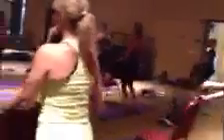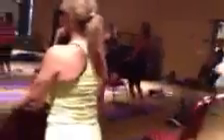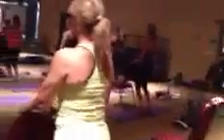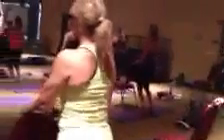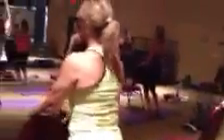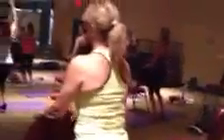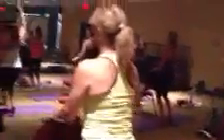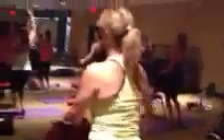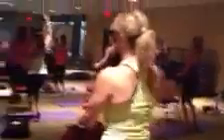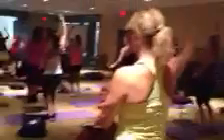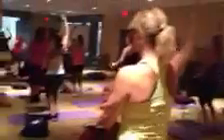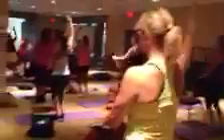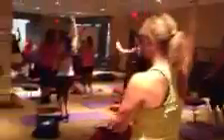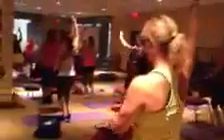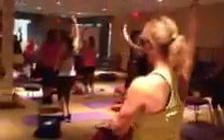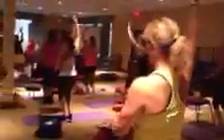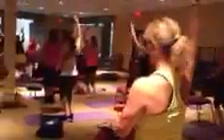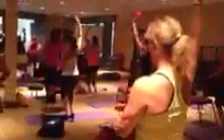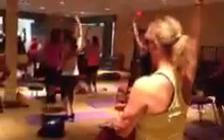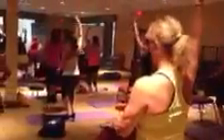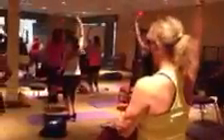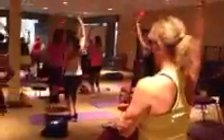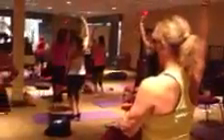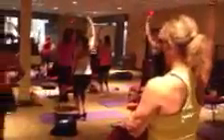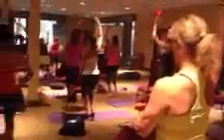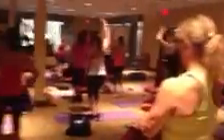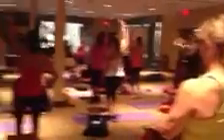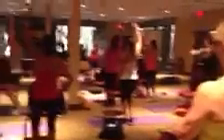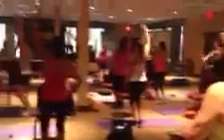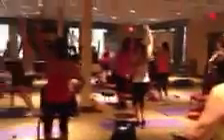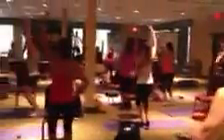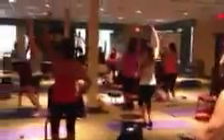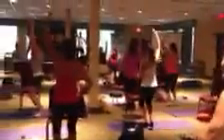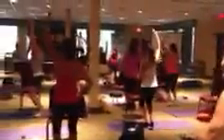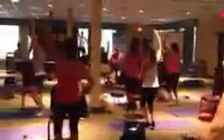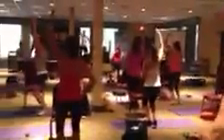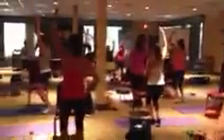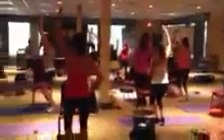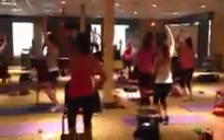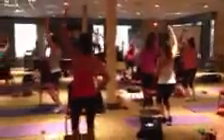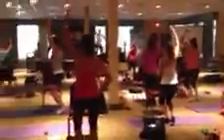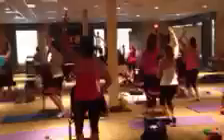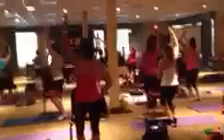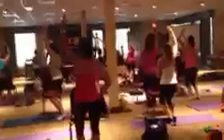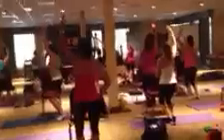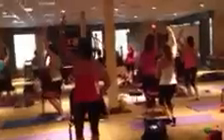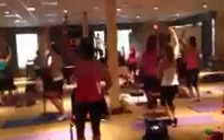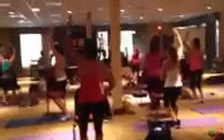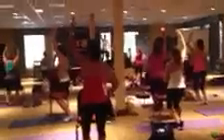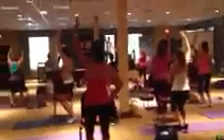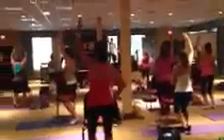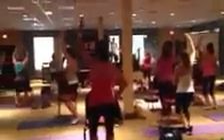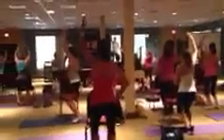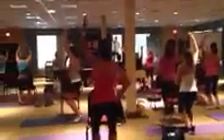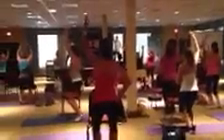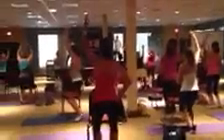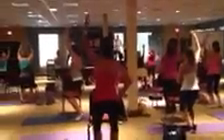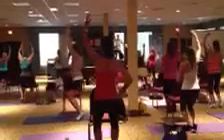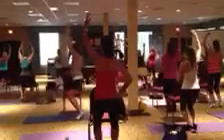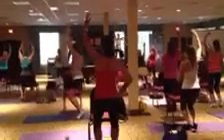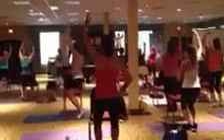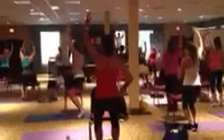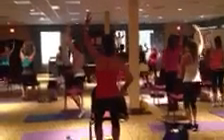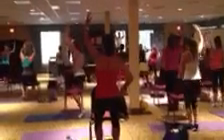Hold. Ten, nine — lower your hips — six, five — heels higher — two — all the way down.